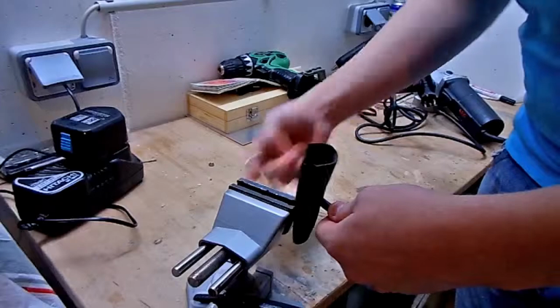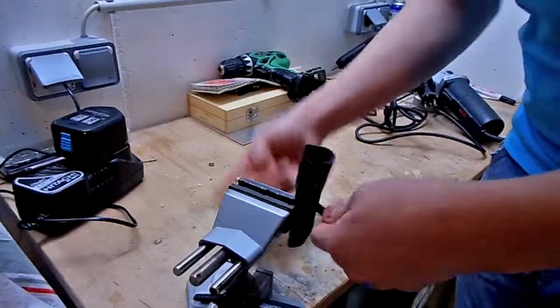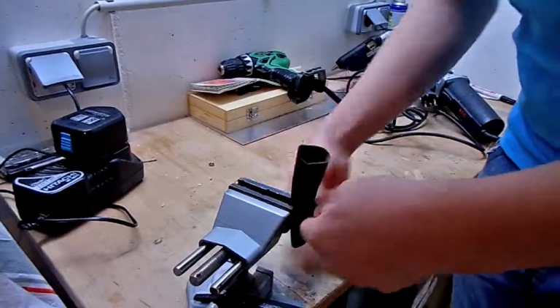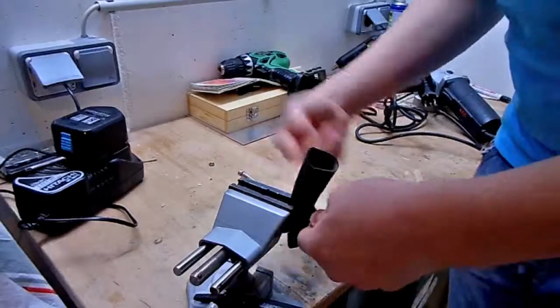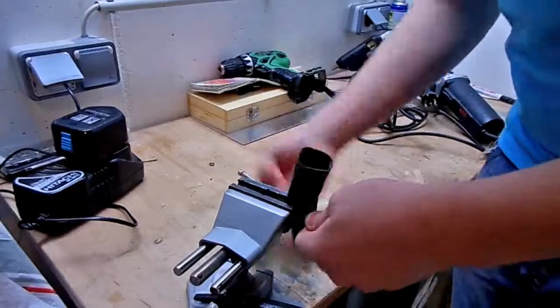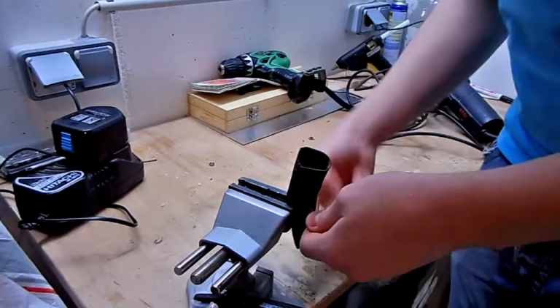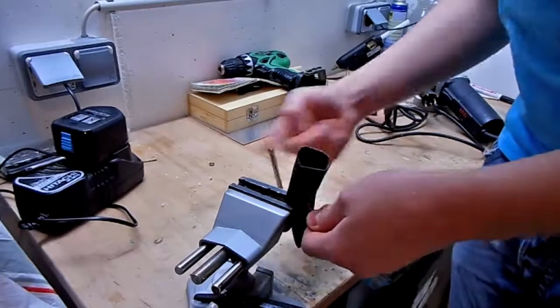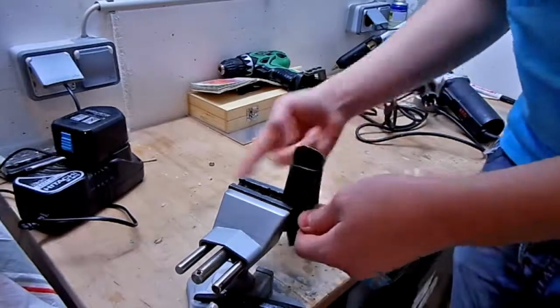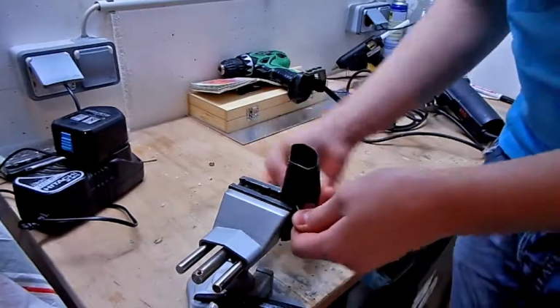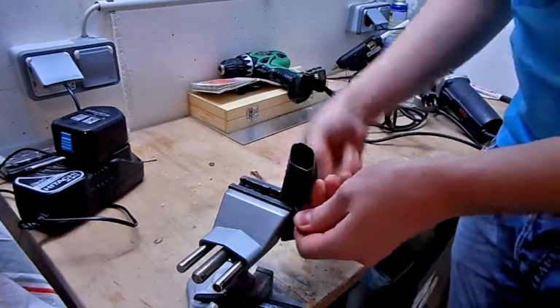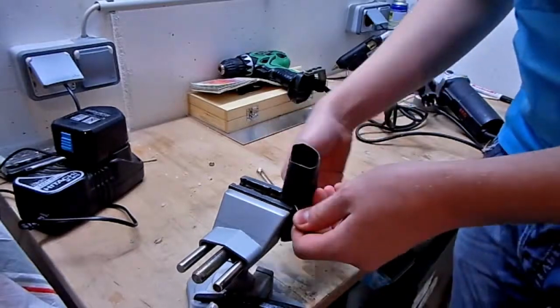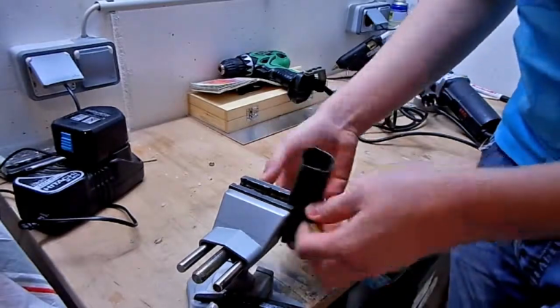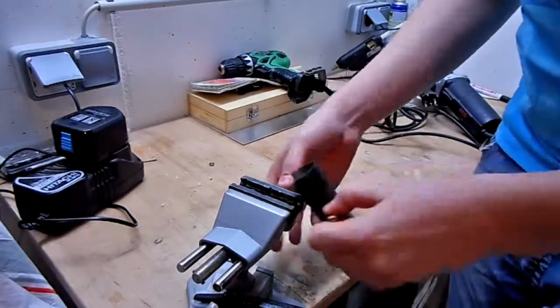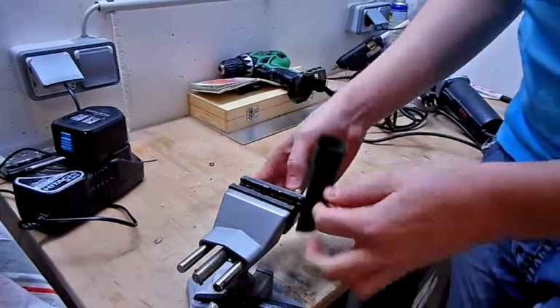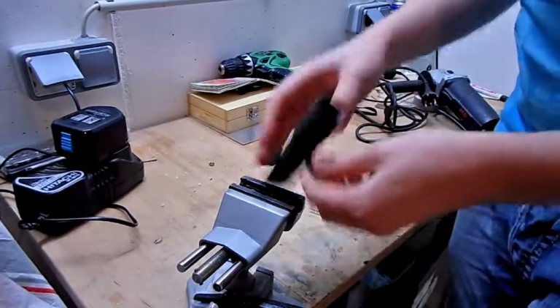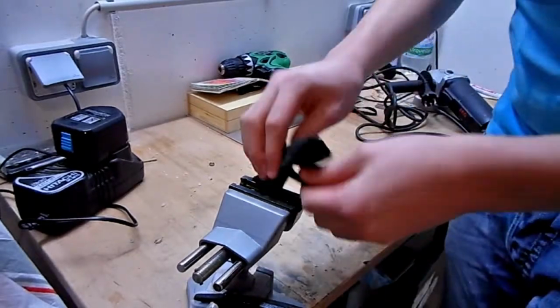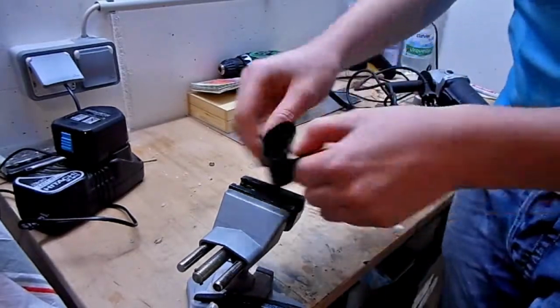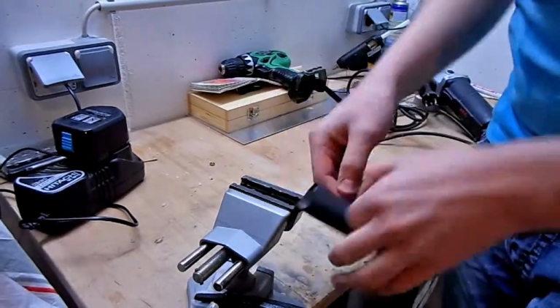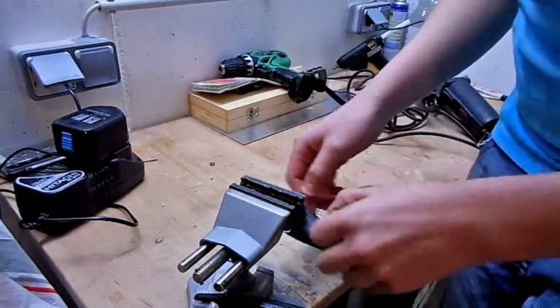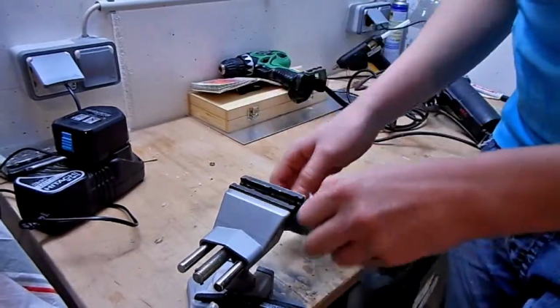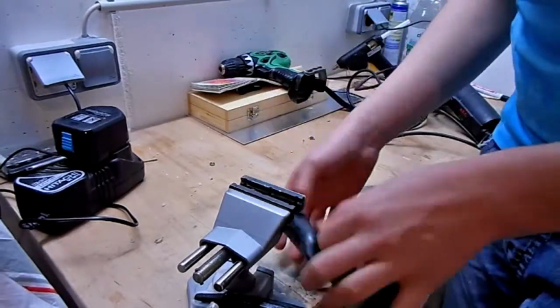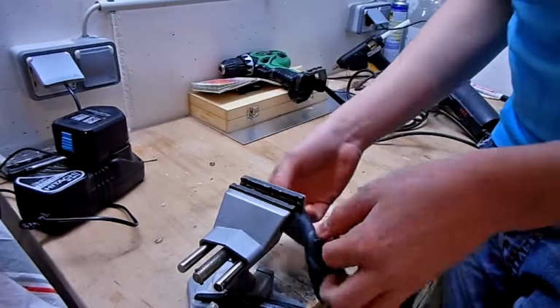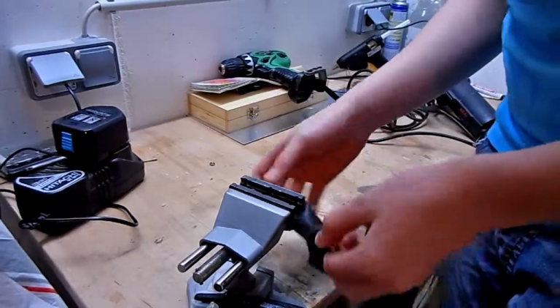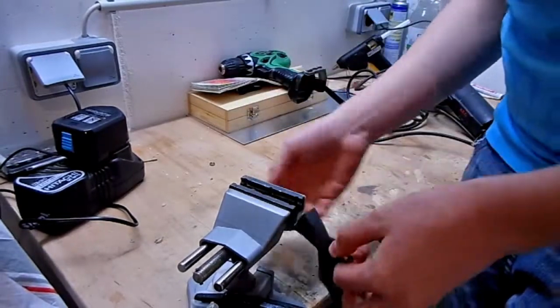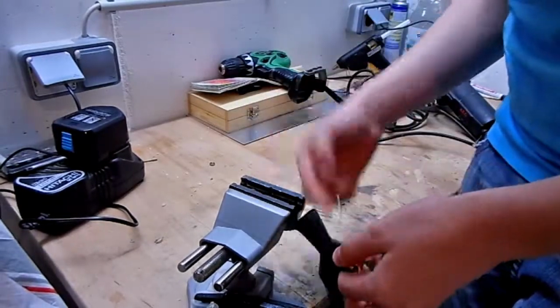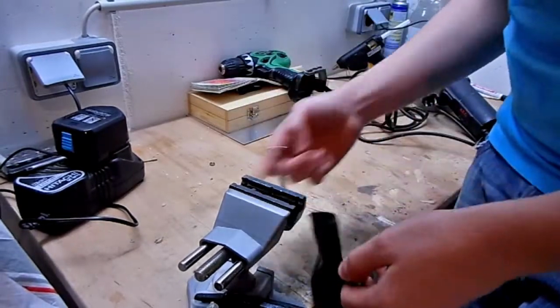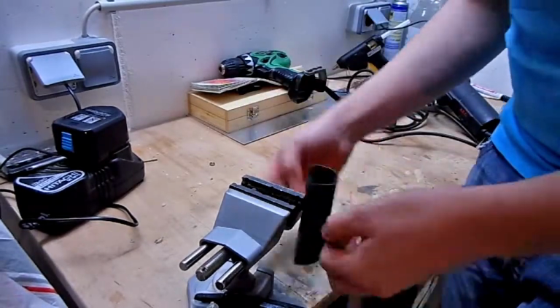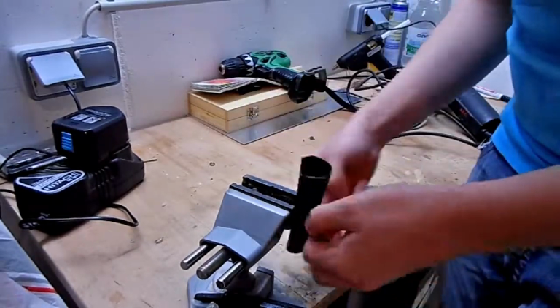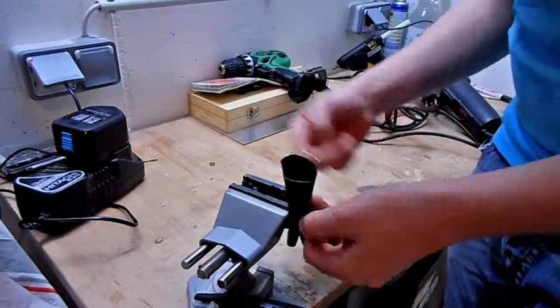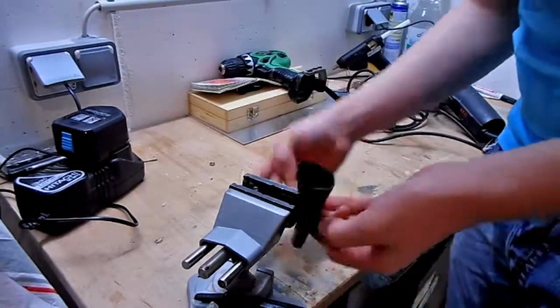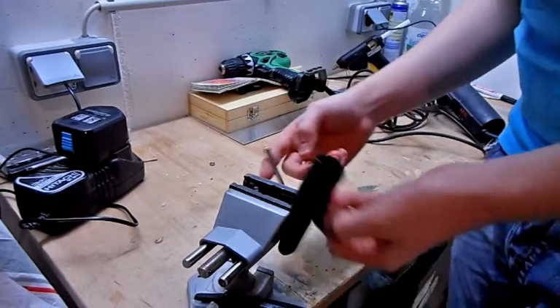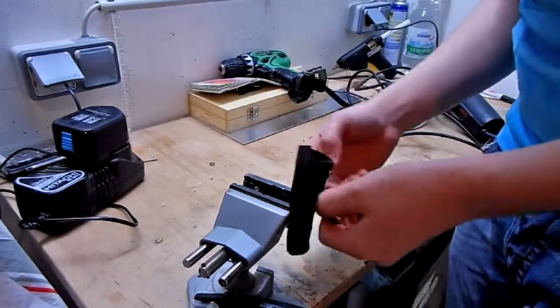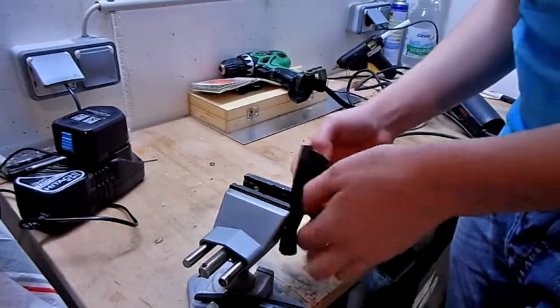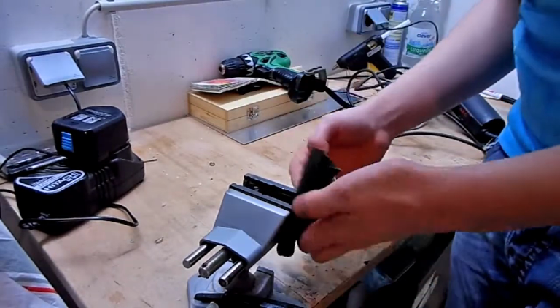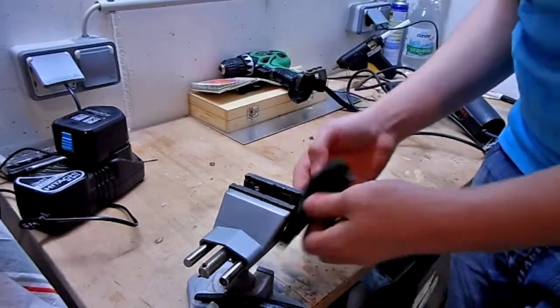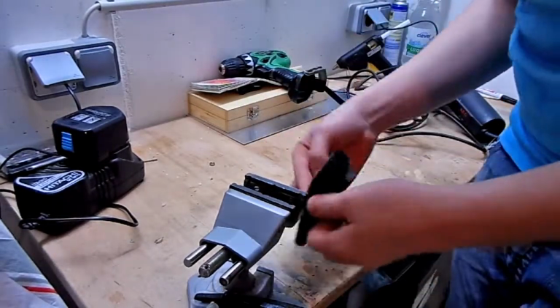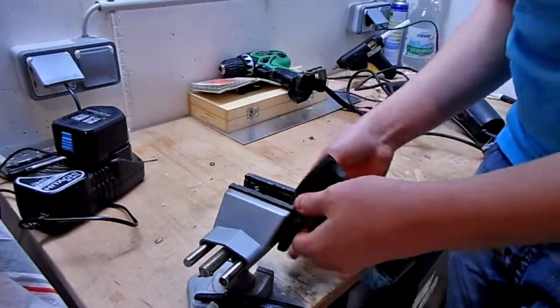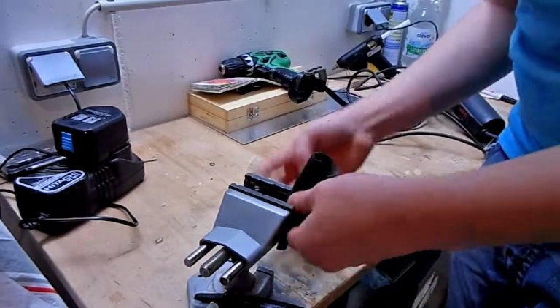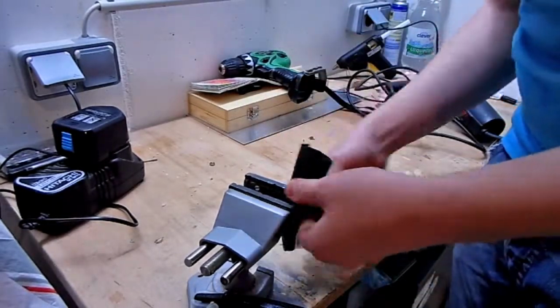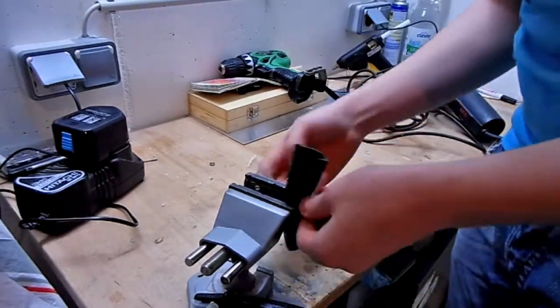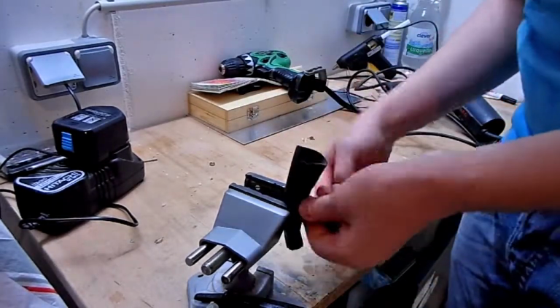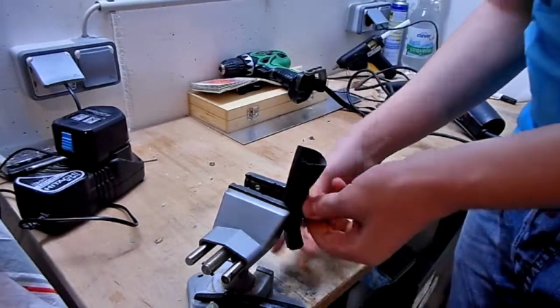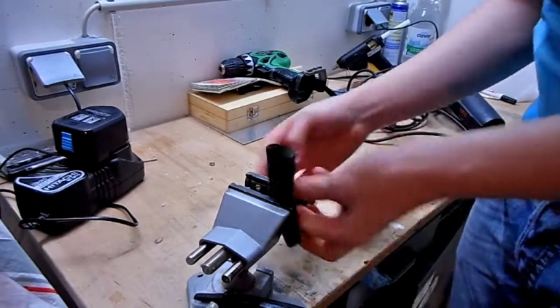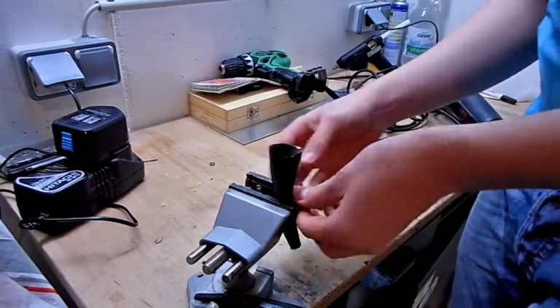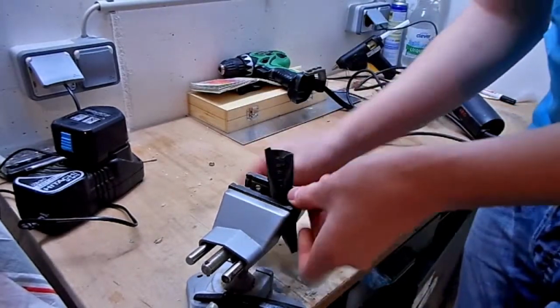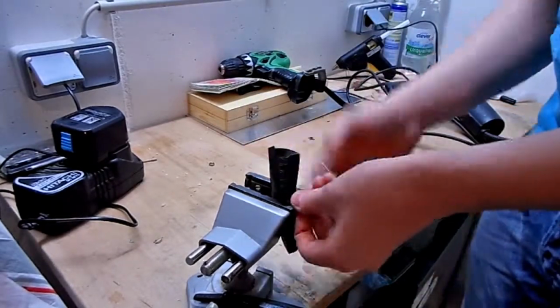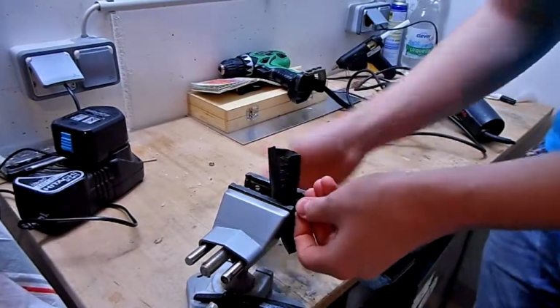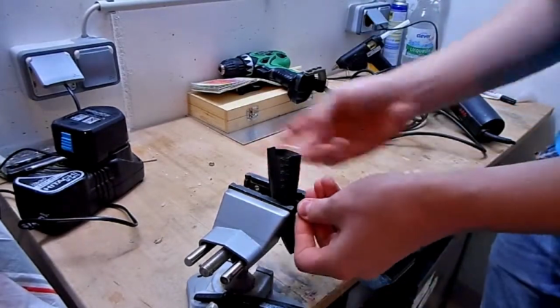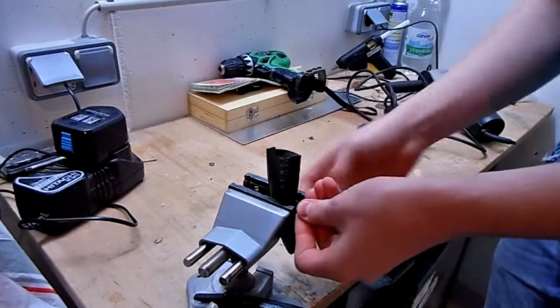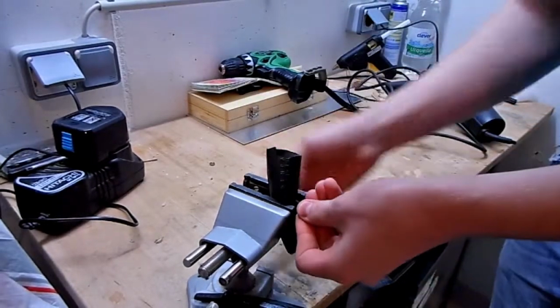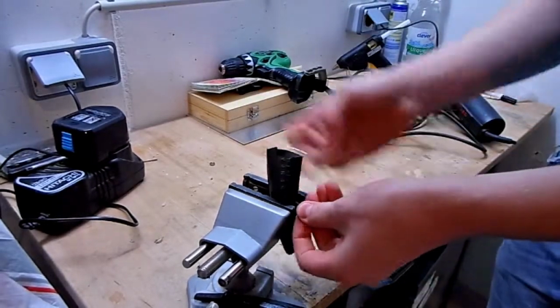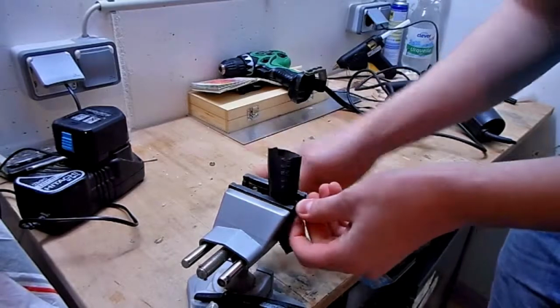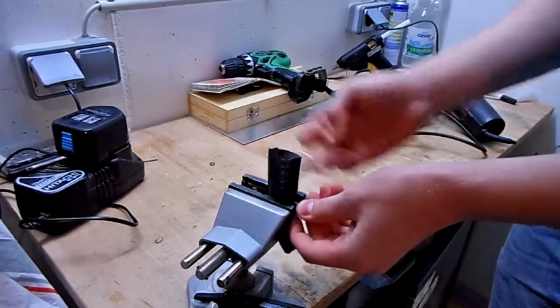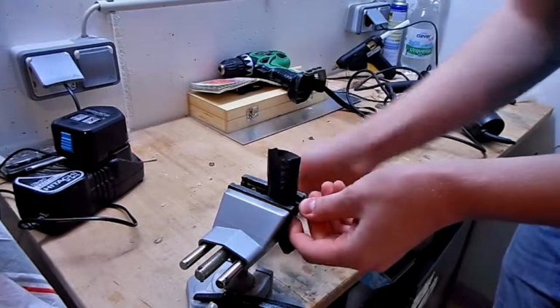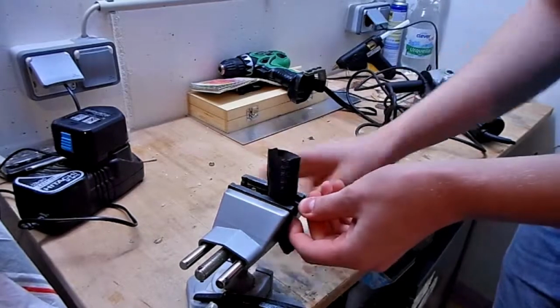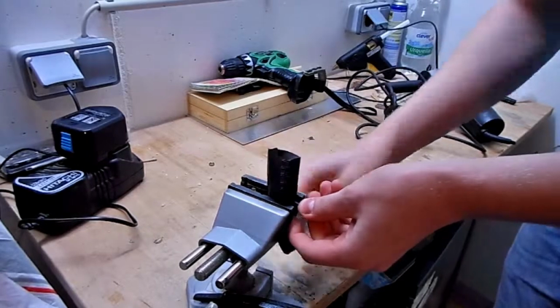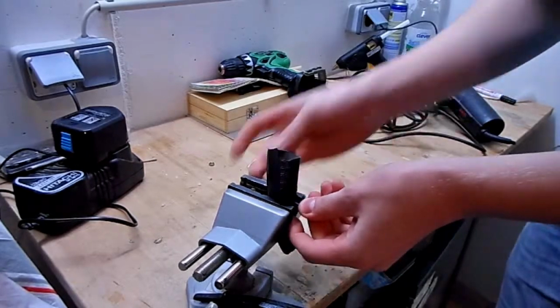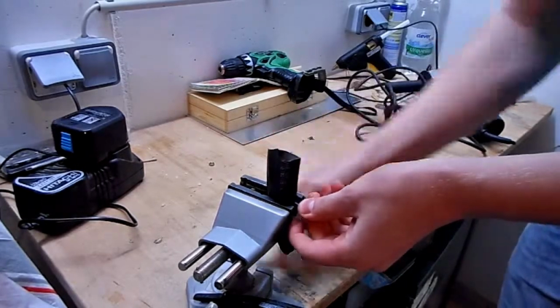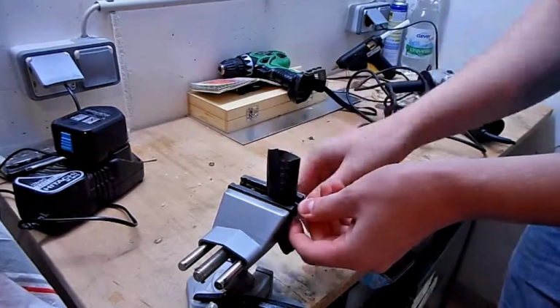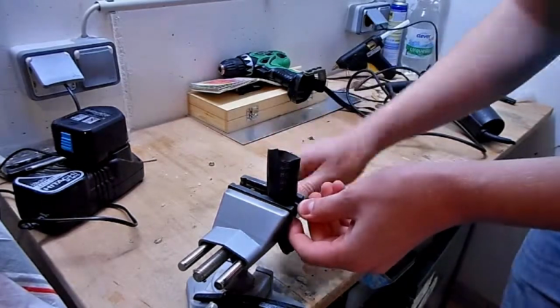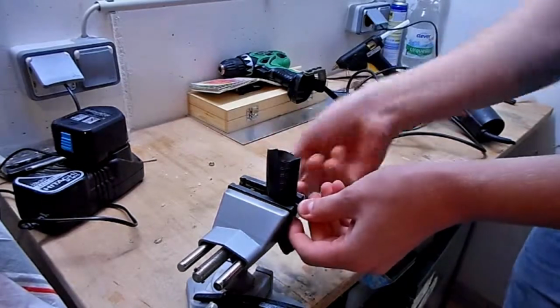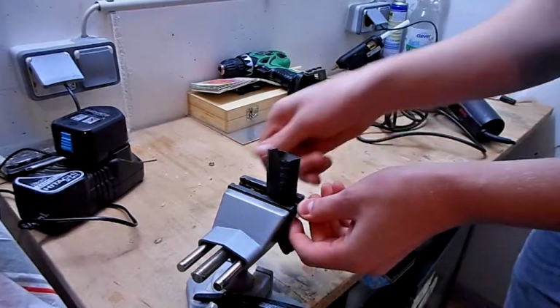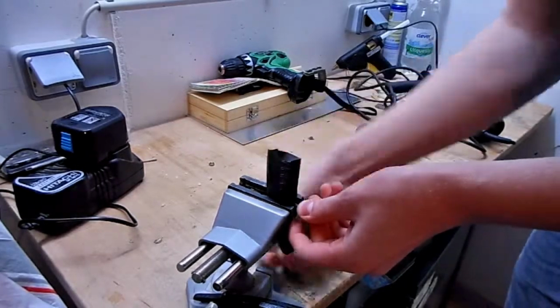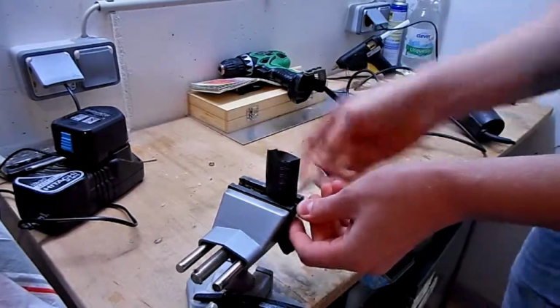Hi guys, welcome to the first video on this channel. Today we are looking at how much pressure a plastic bottle can stand.